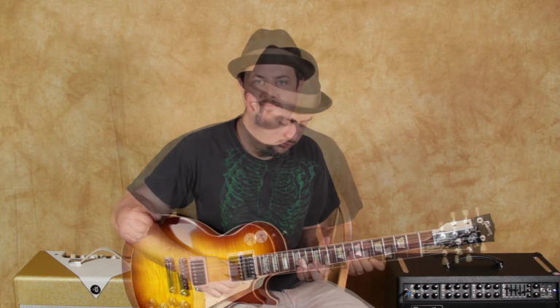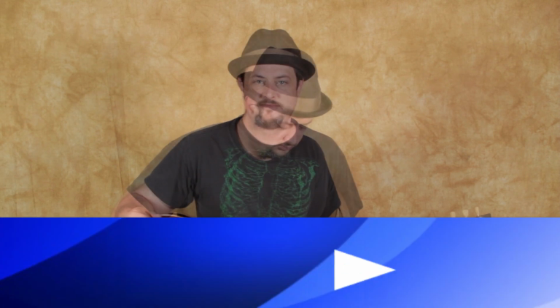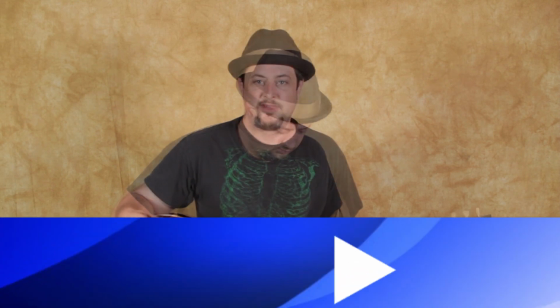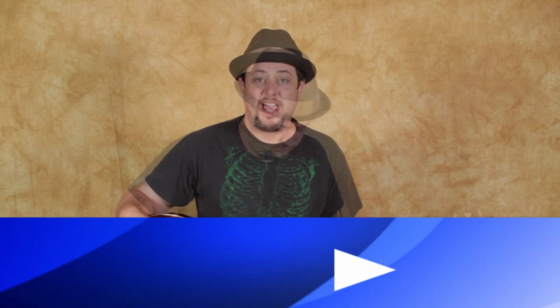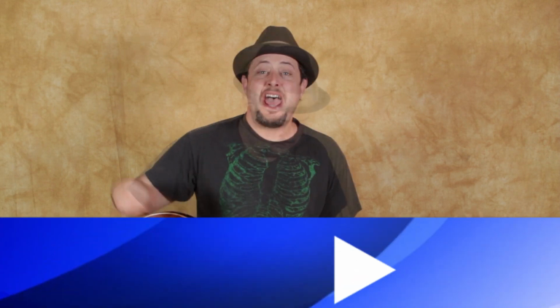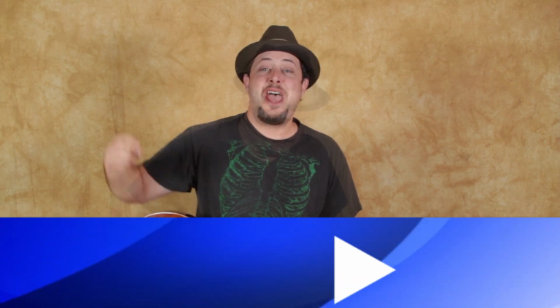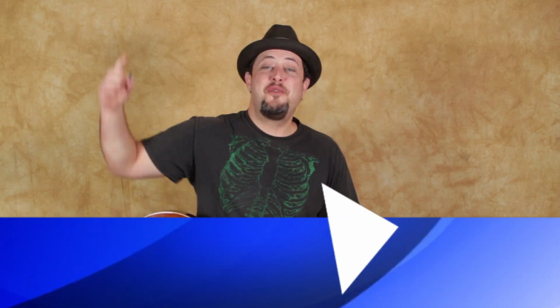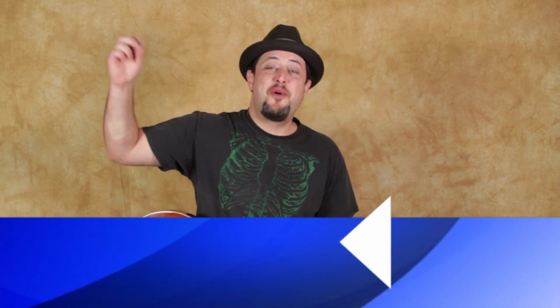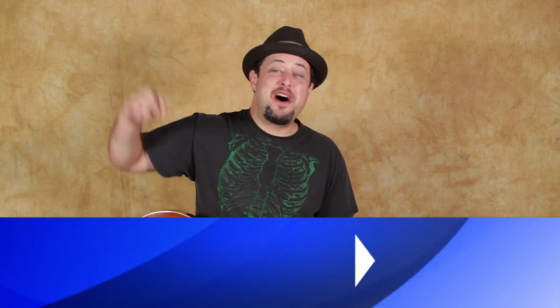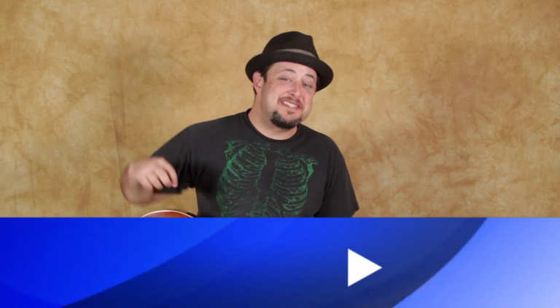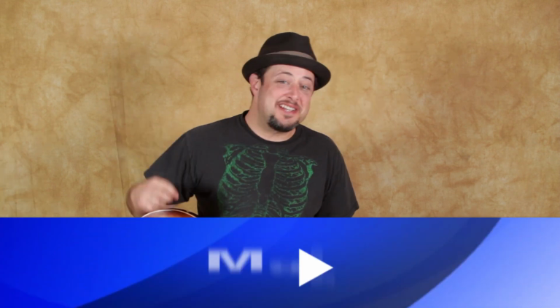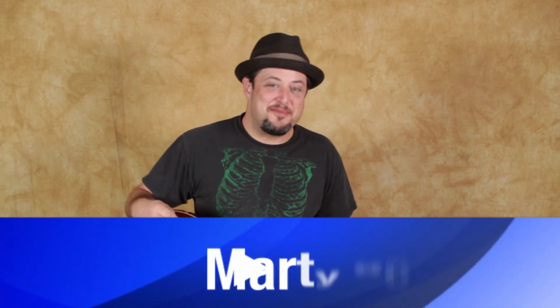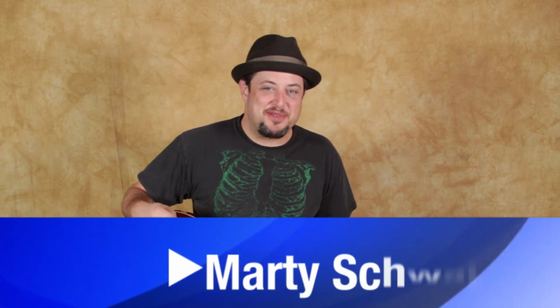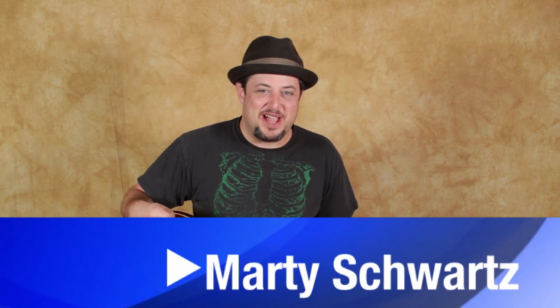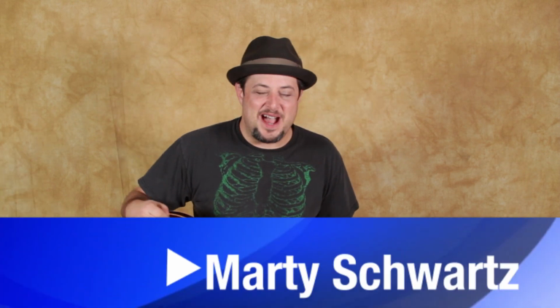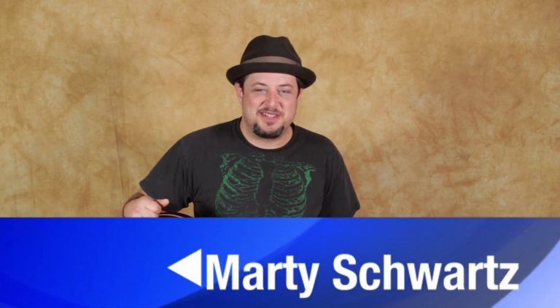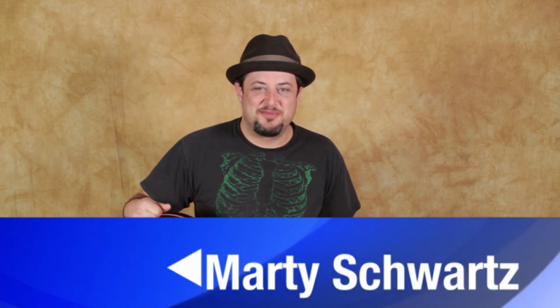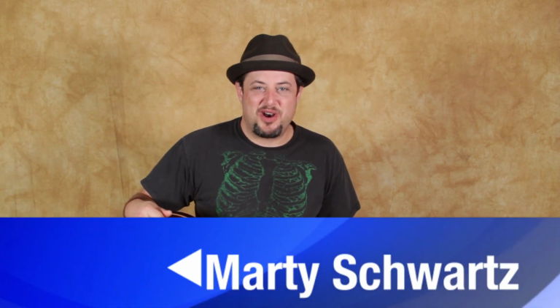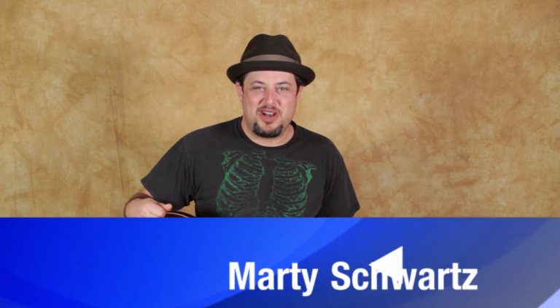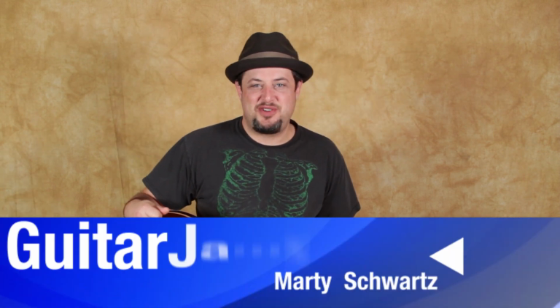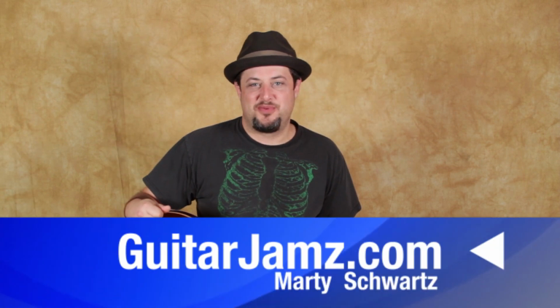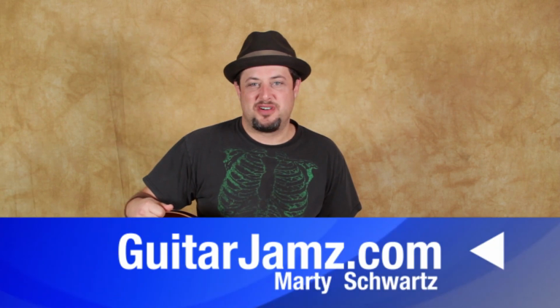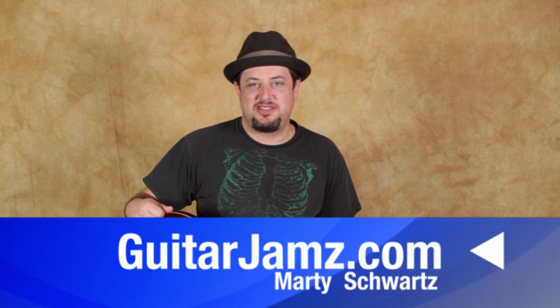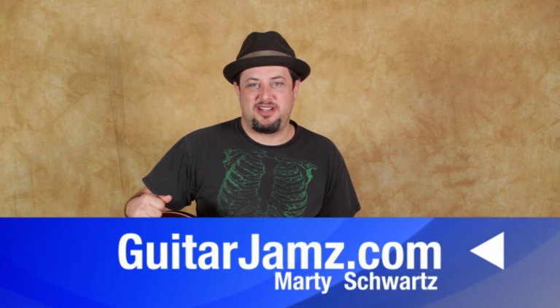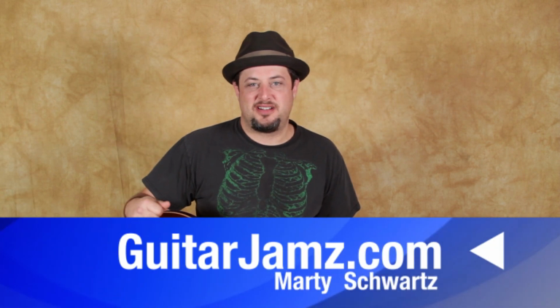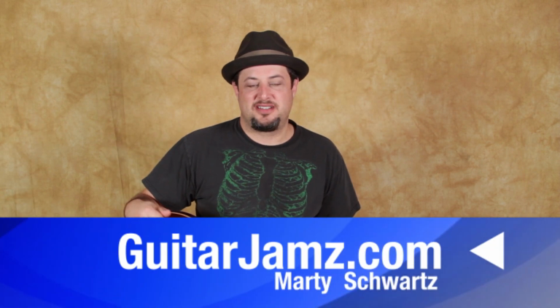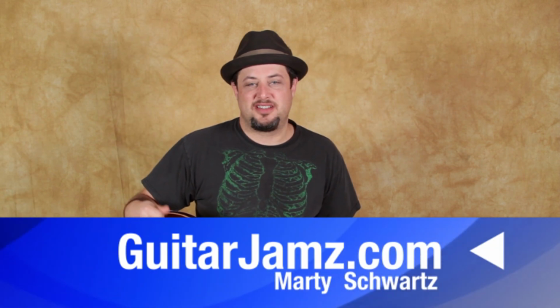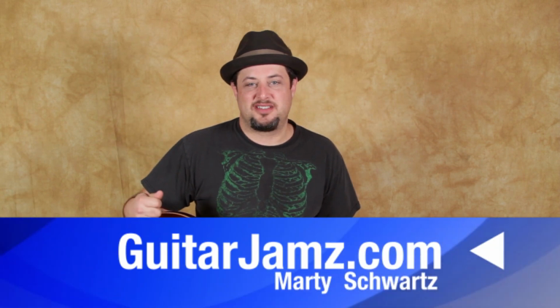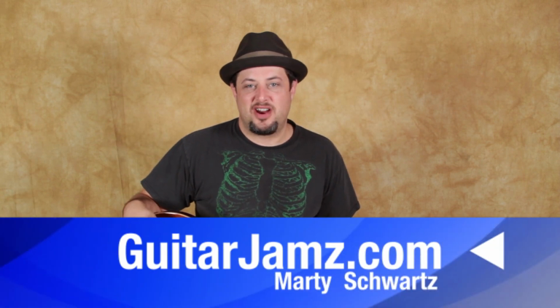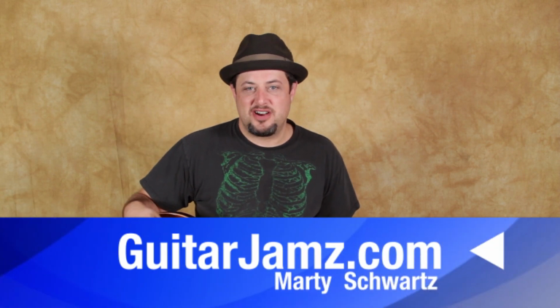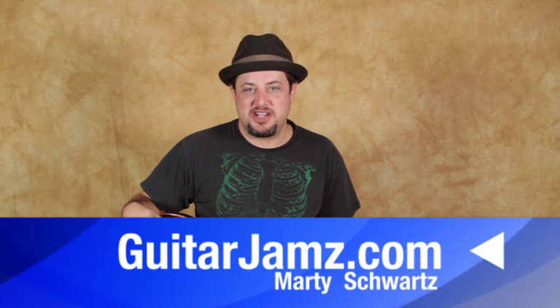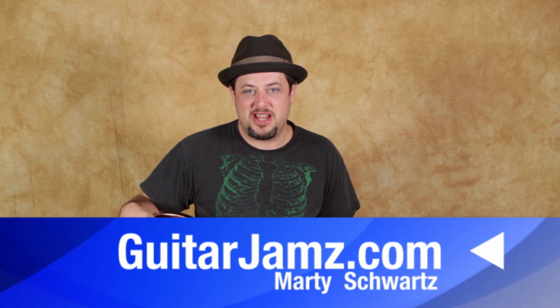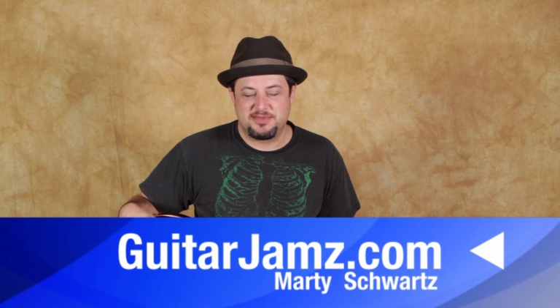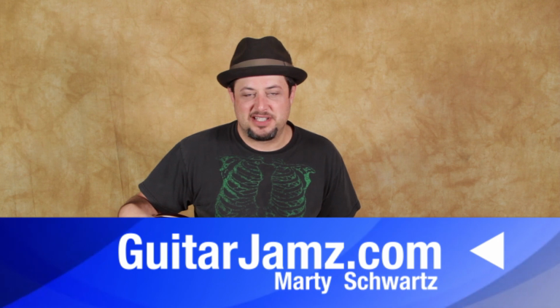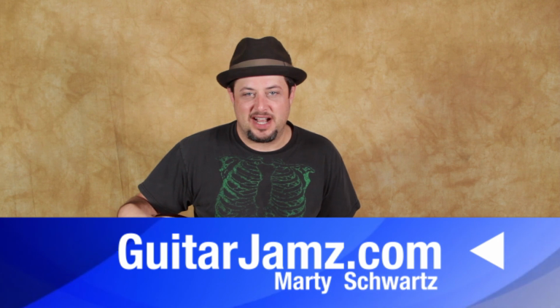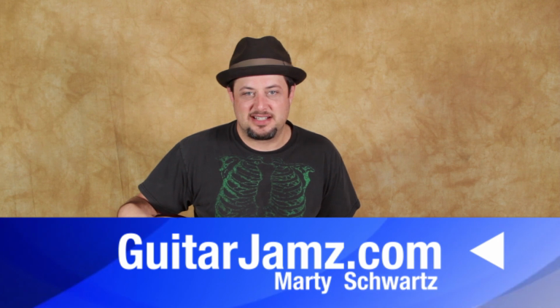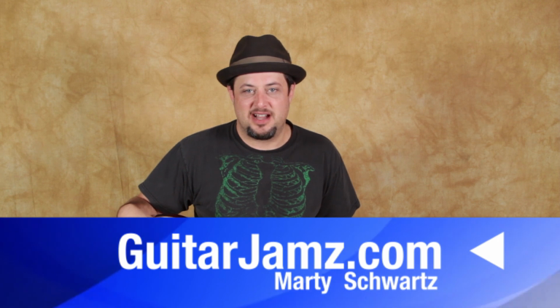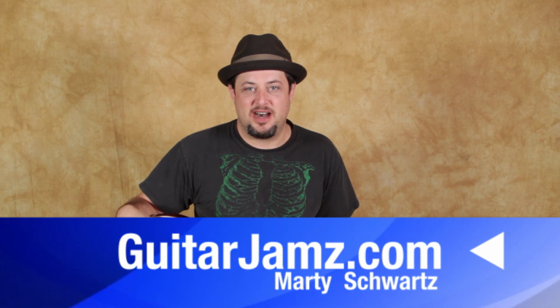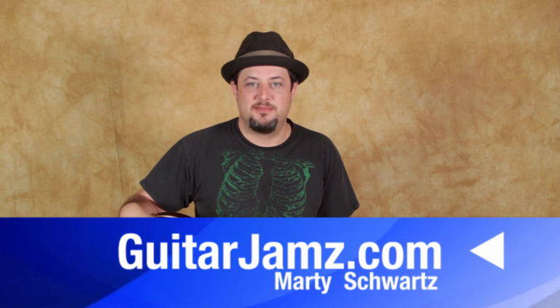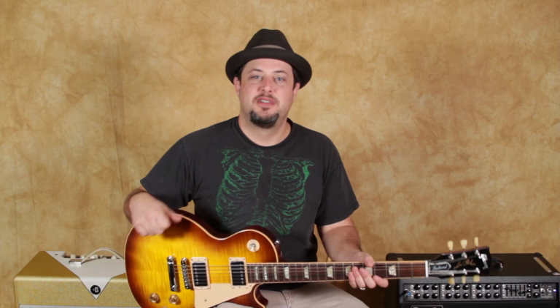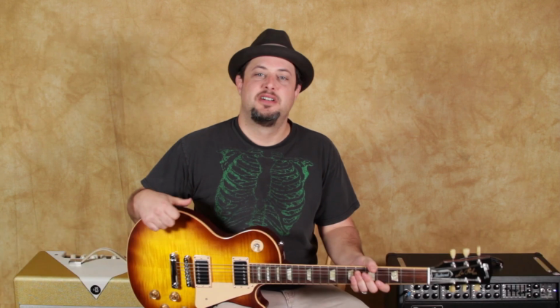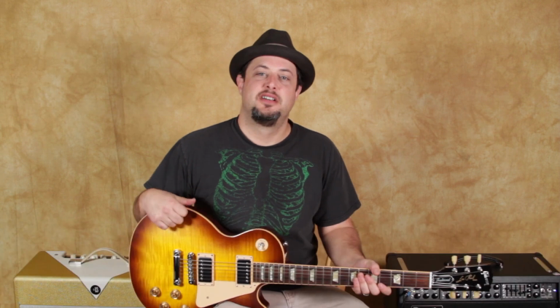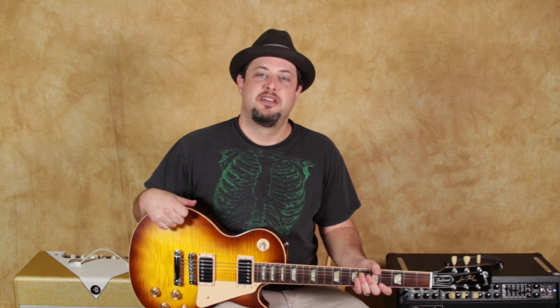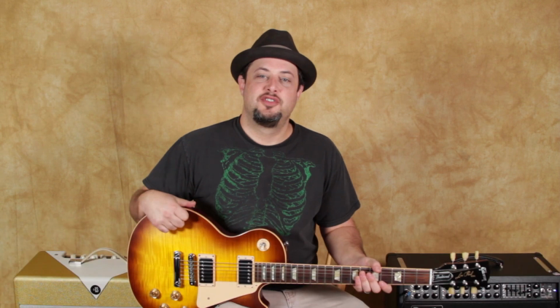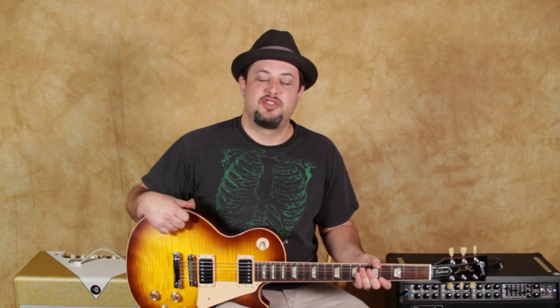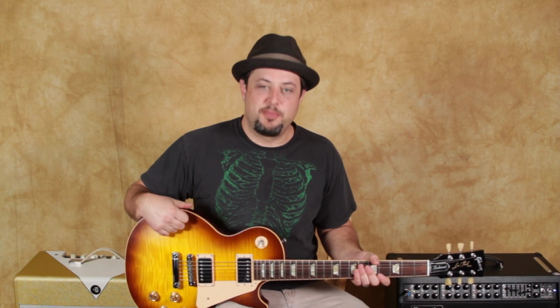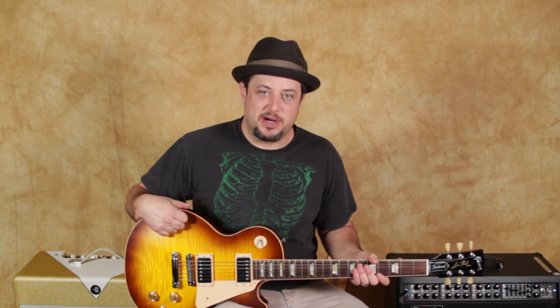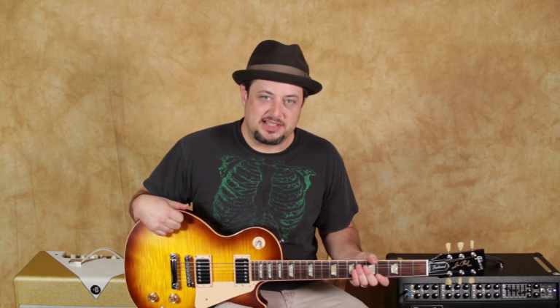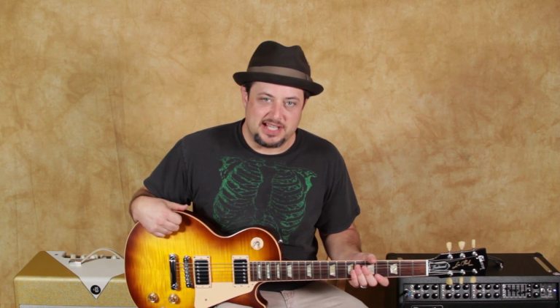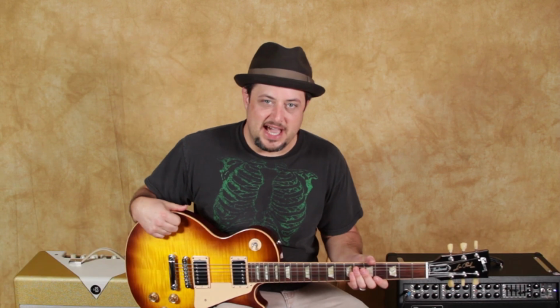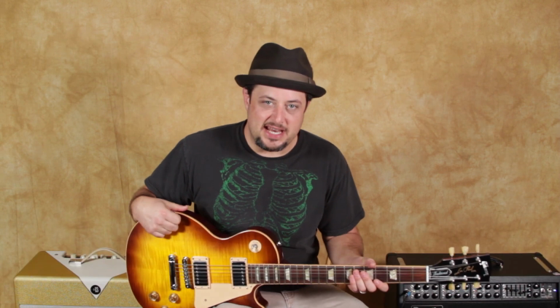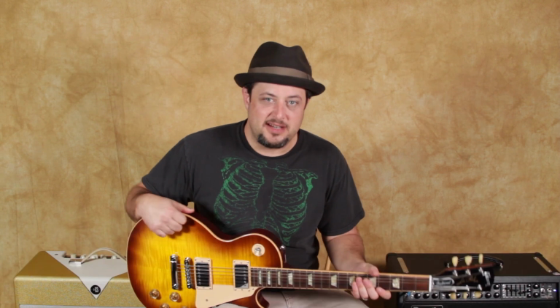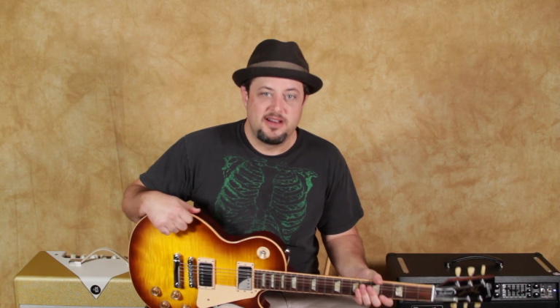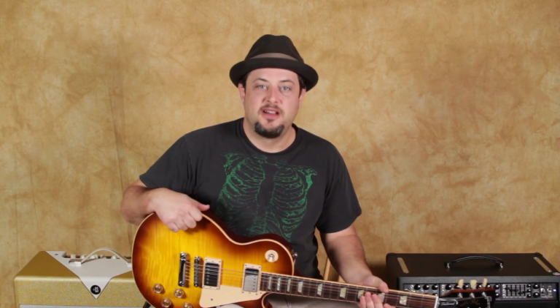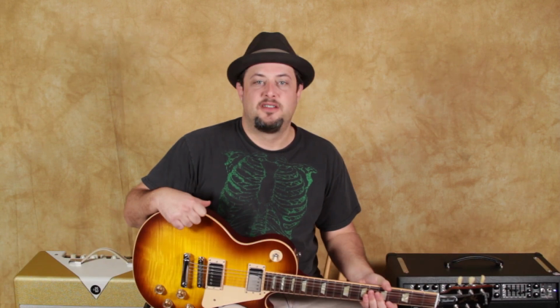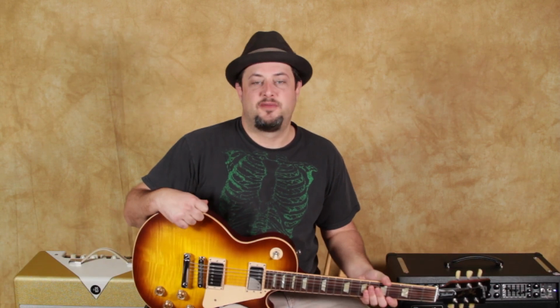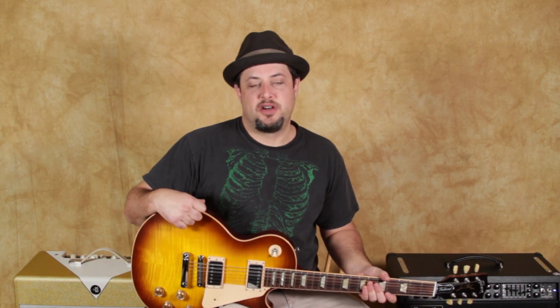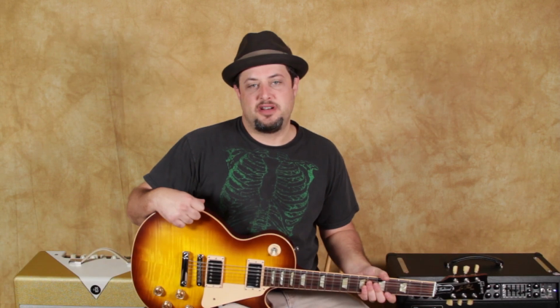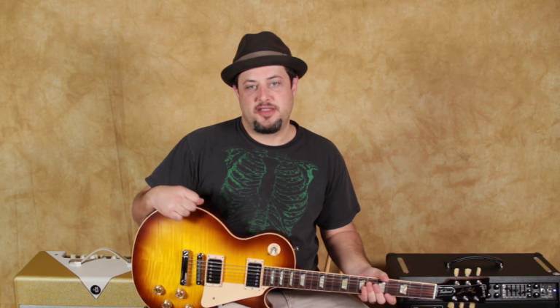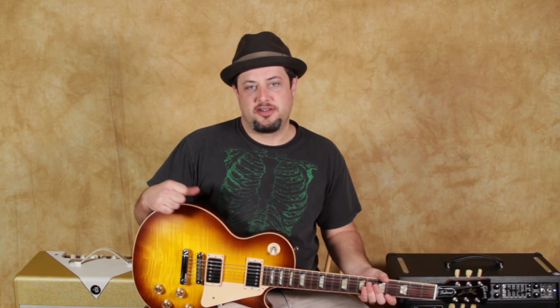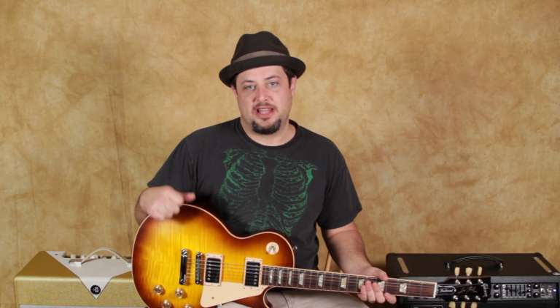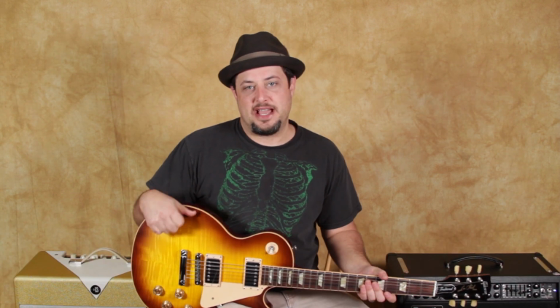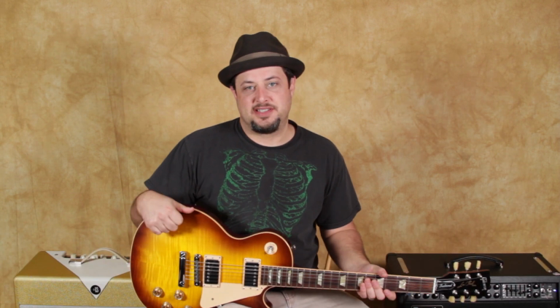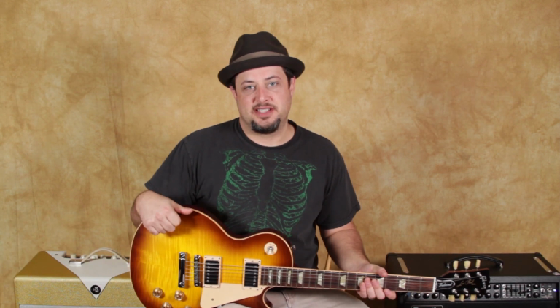Hey, what's up you guys, Marty Schwartz here, guitarjams.com, super excited for another lesson.